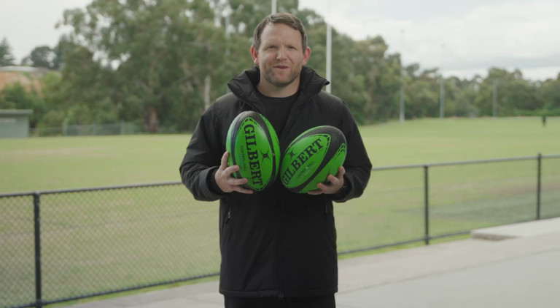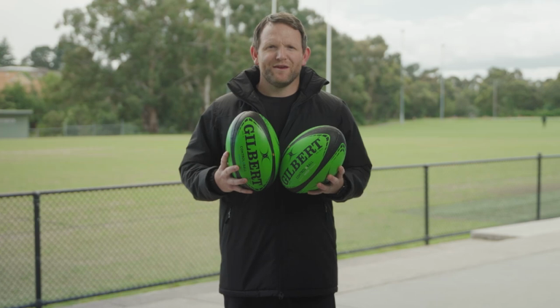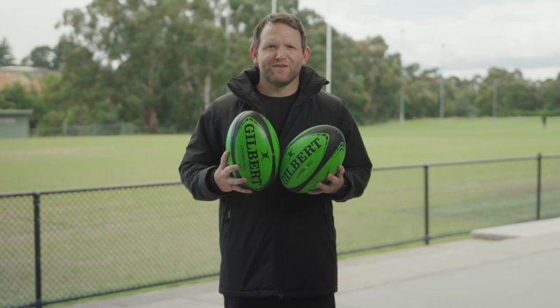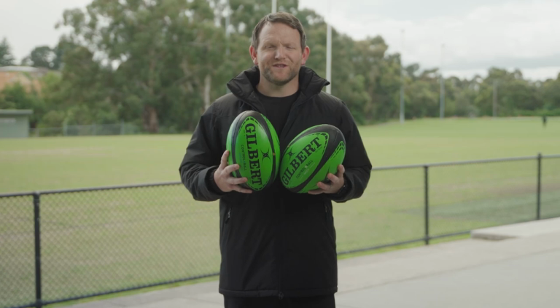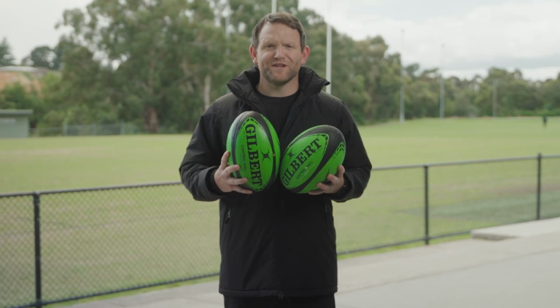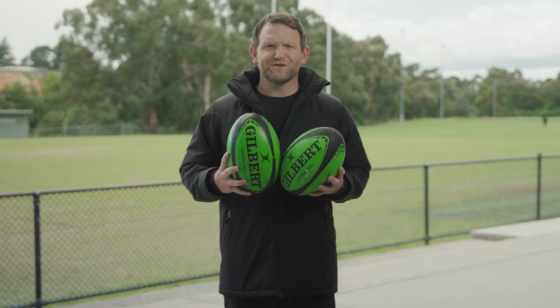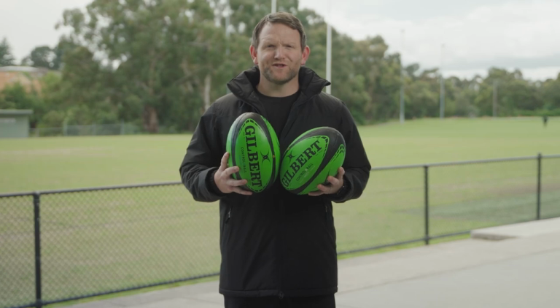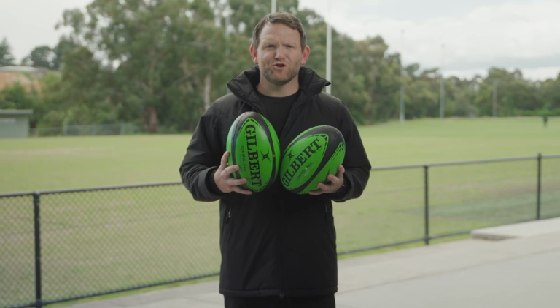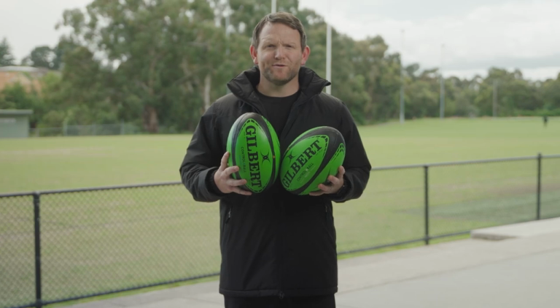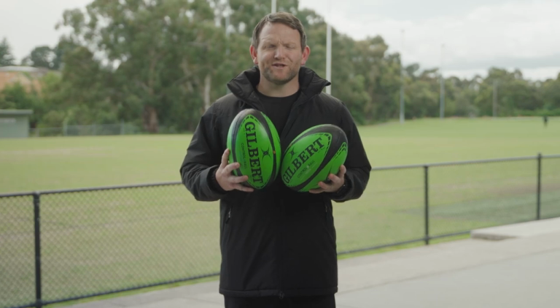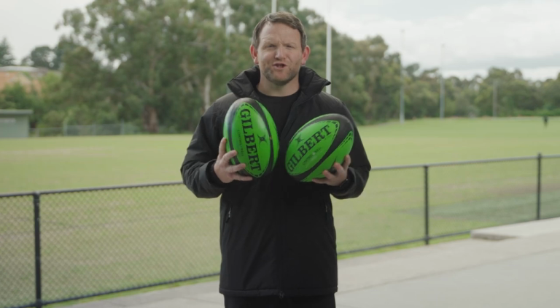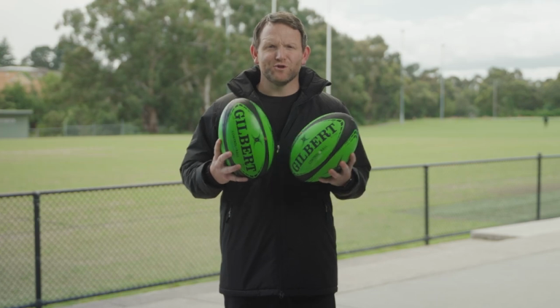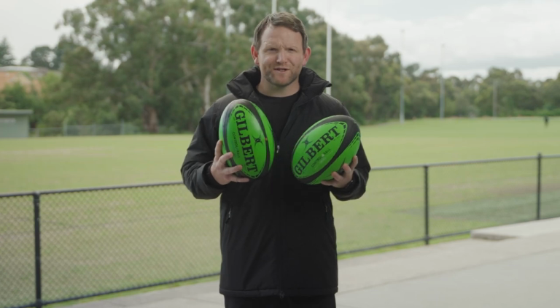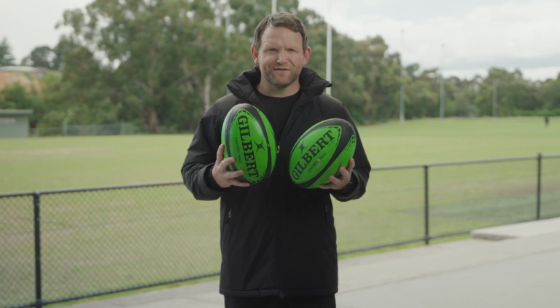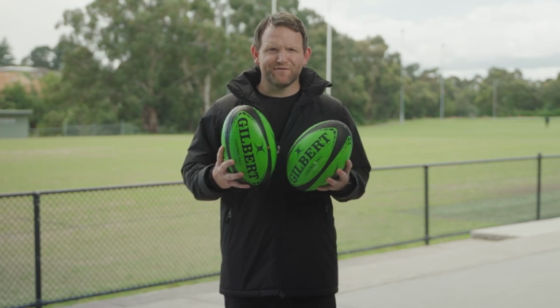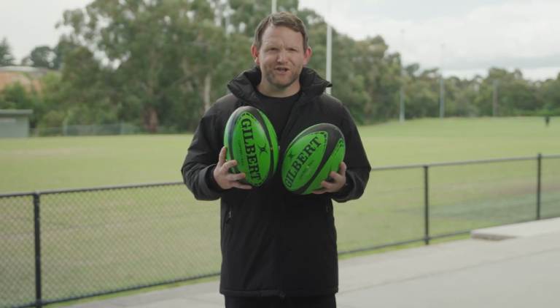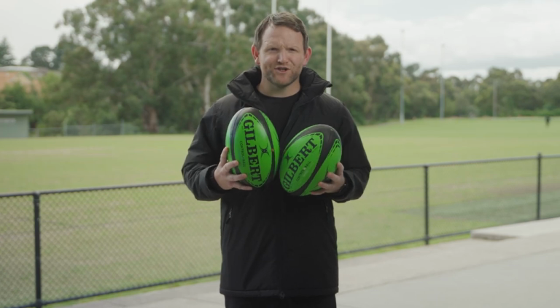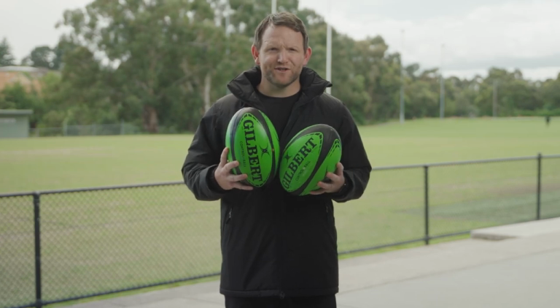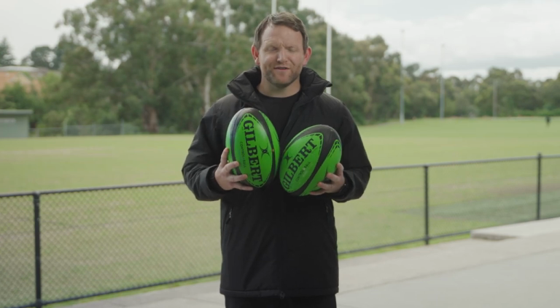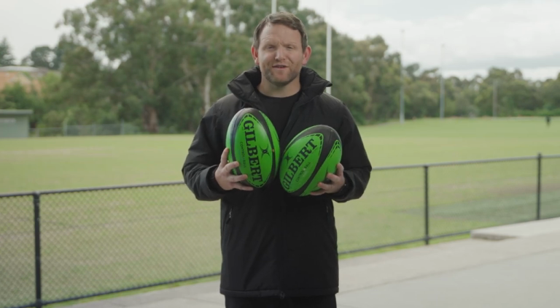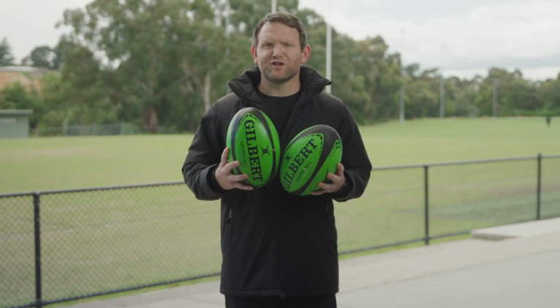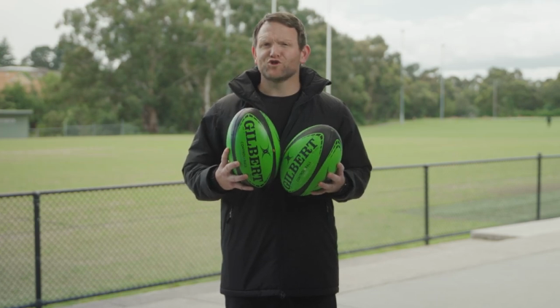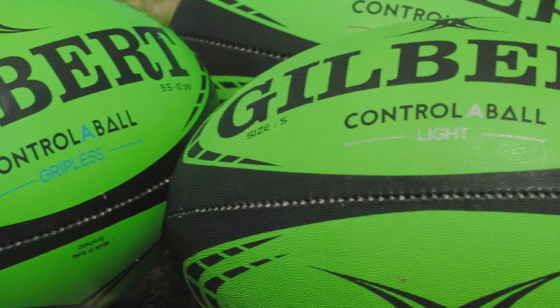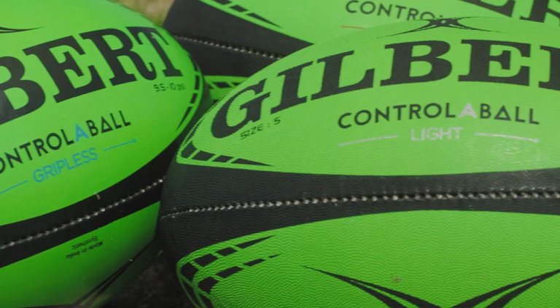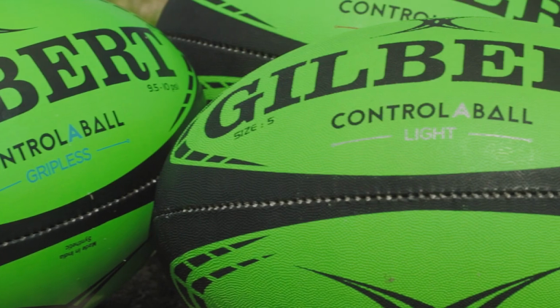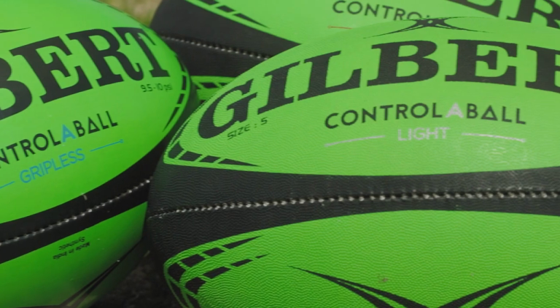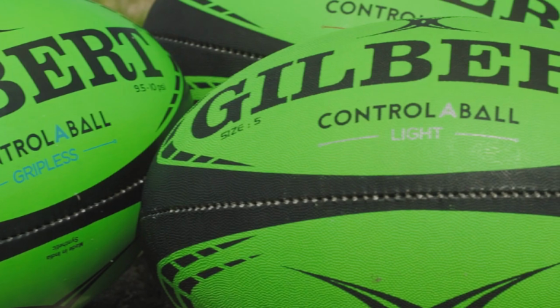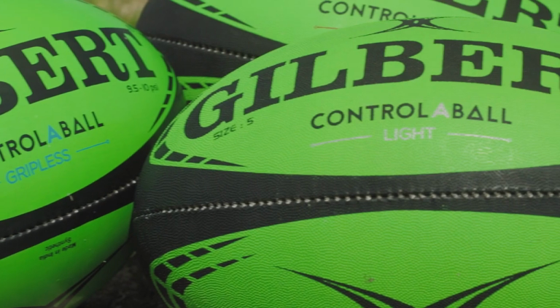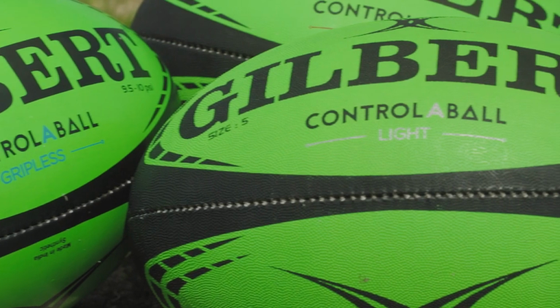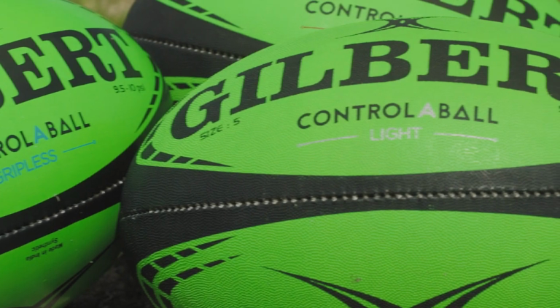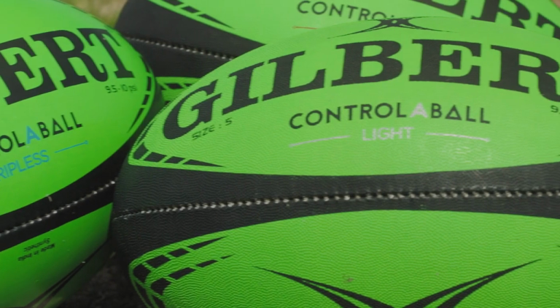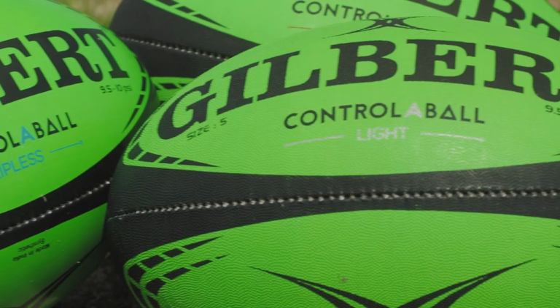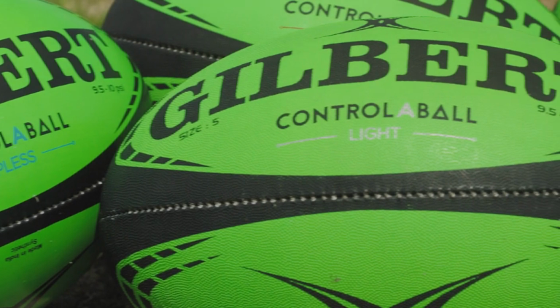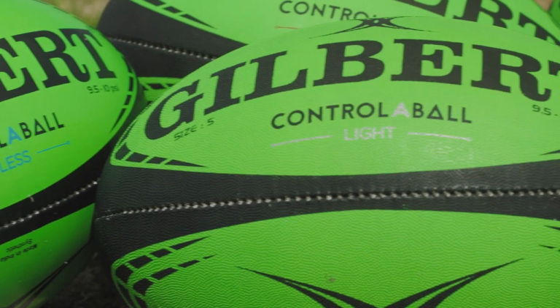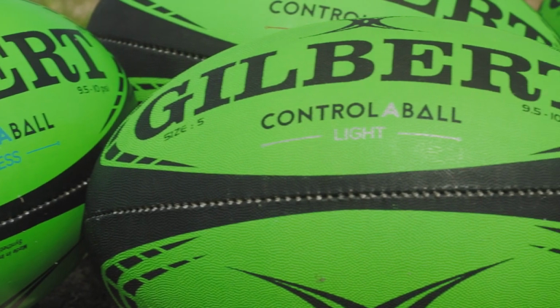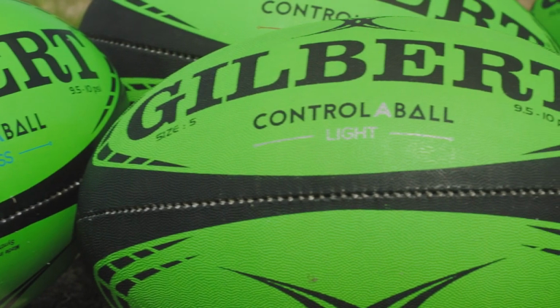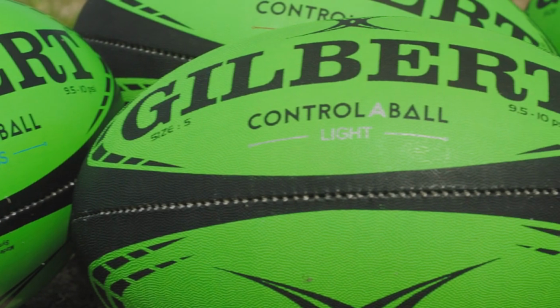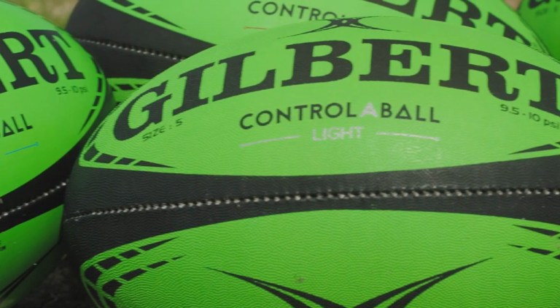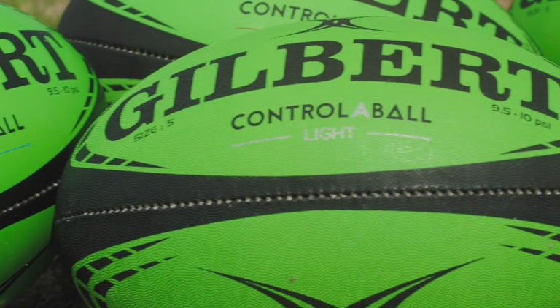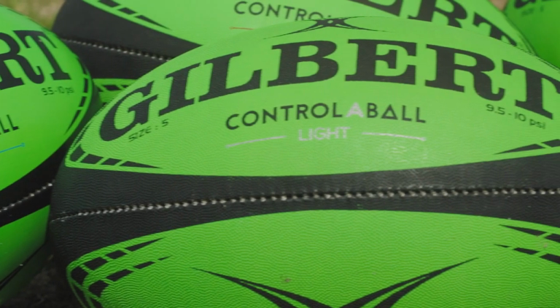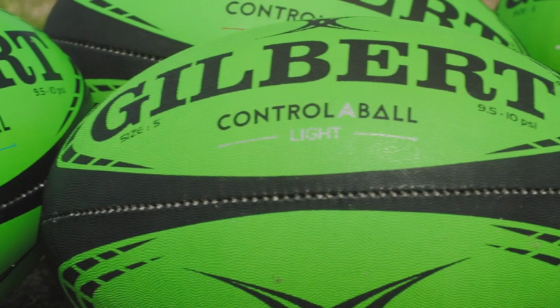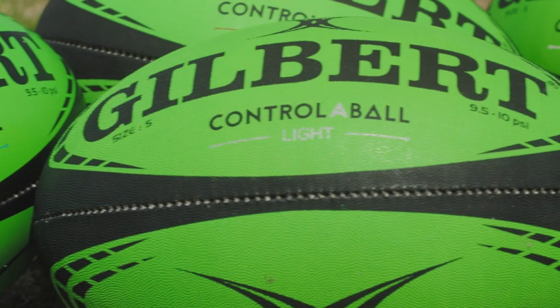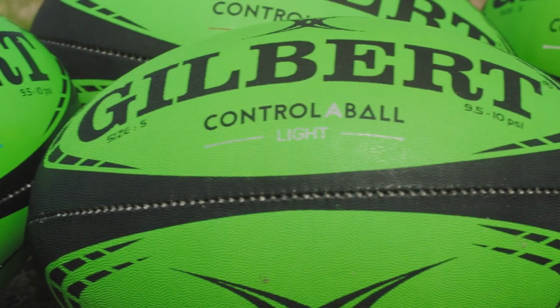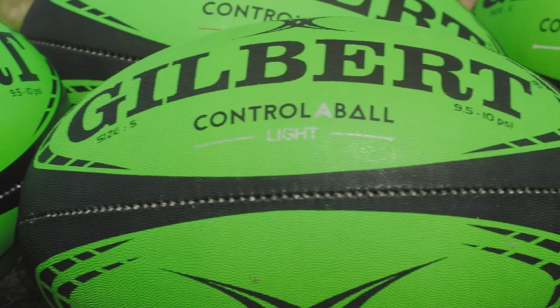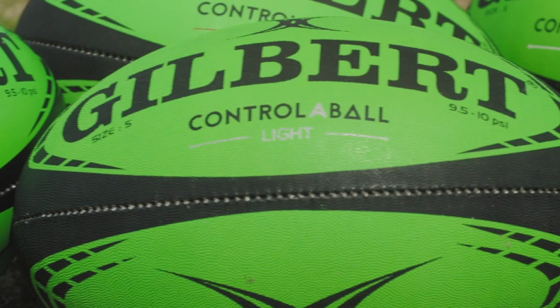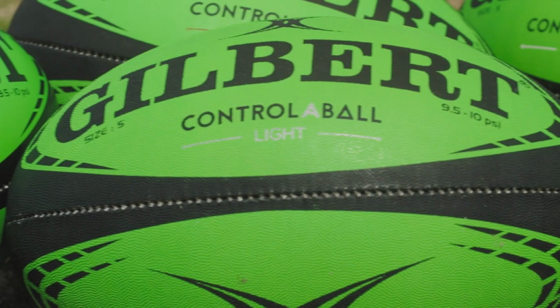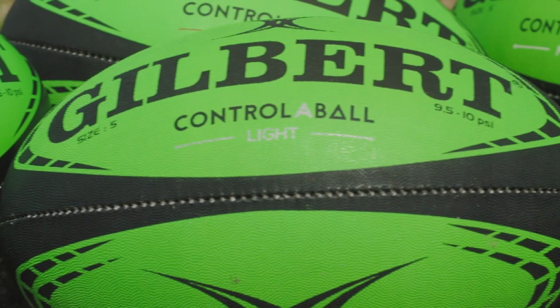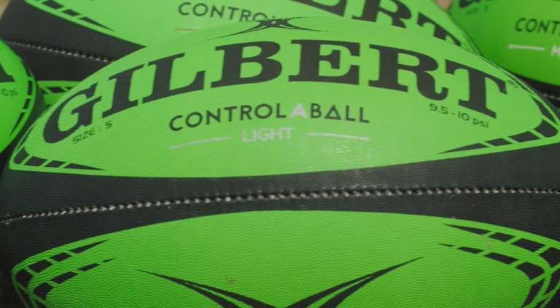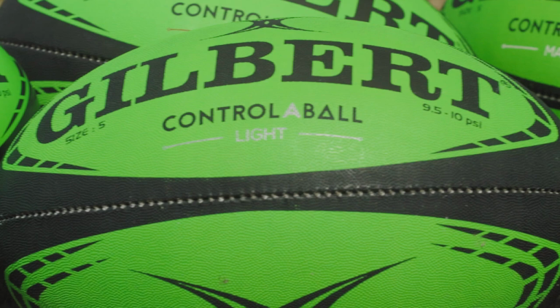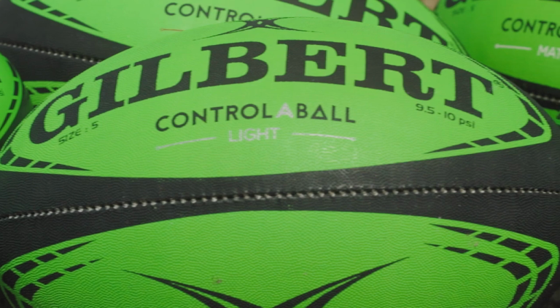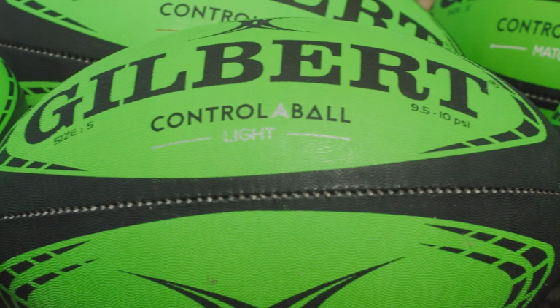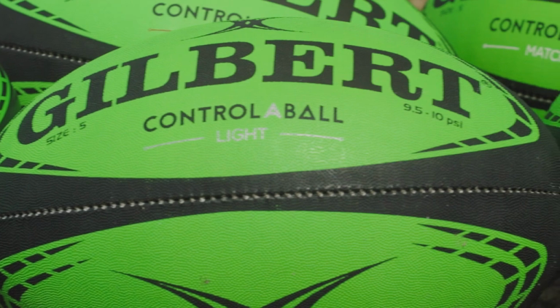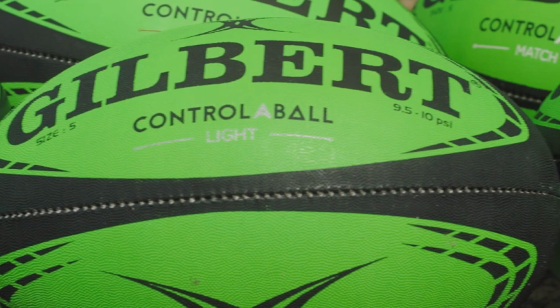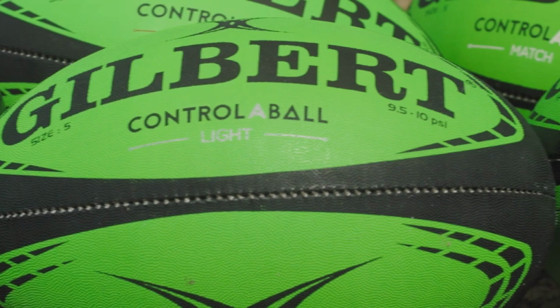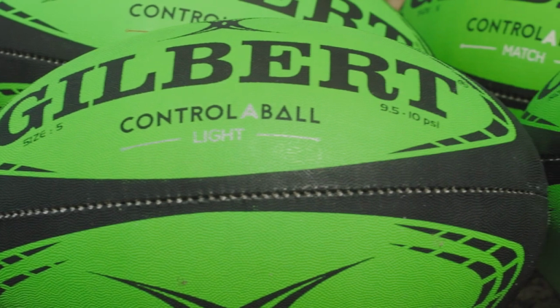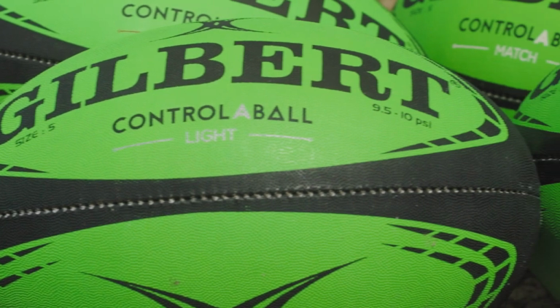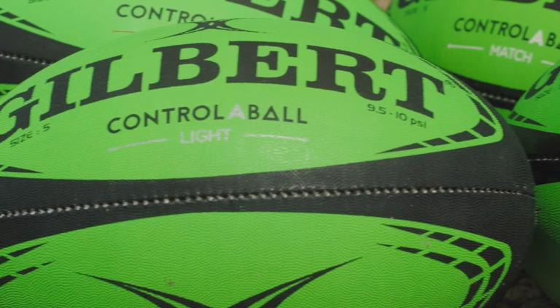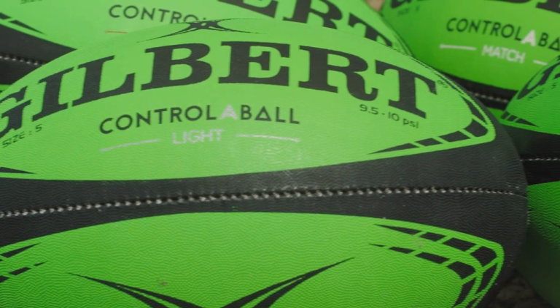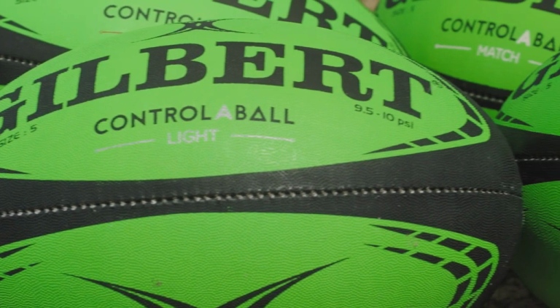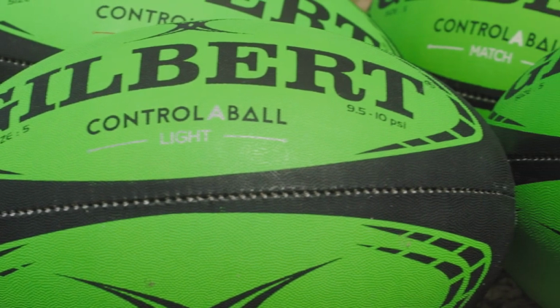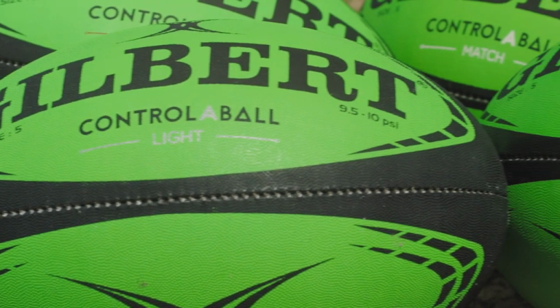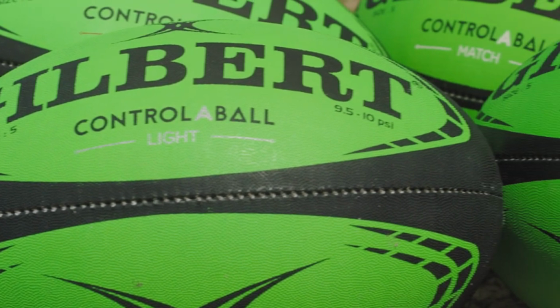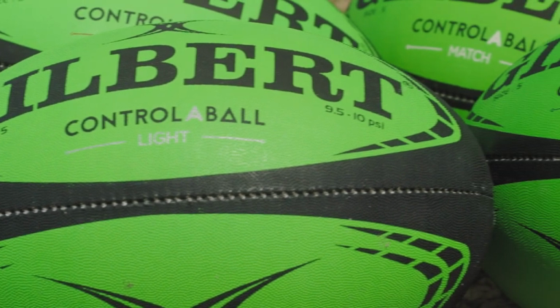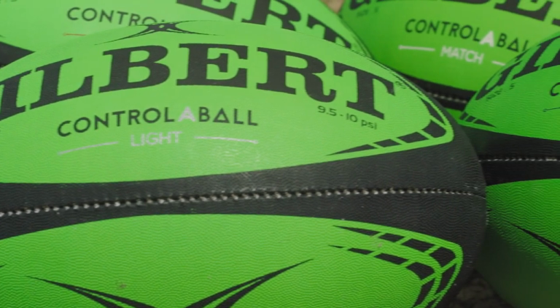This here is Gilbert's newest invention, the controller ball set. First, we take a quick look at what makes each ball unique.